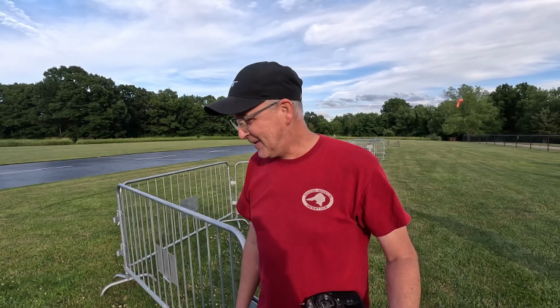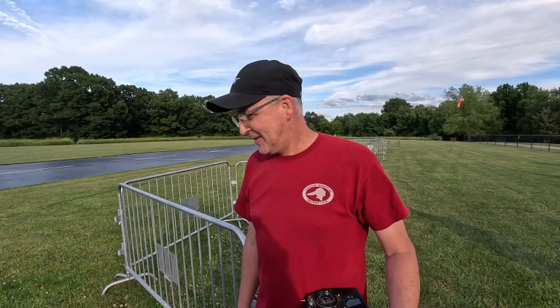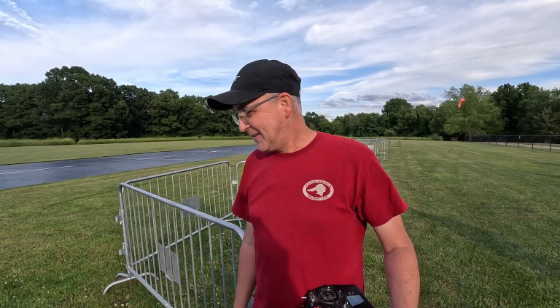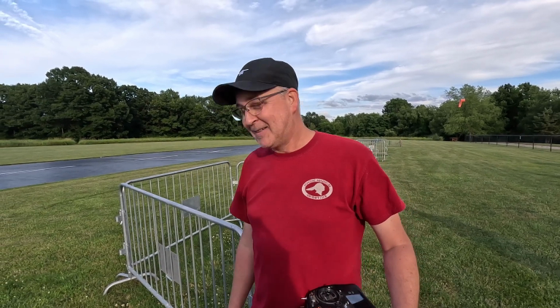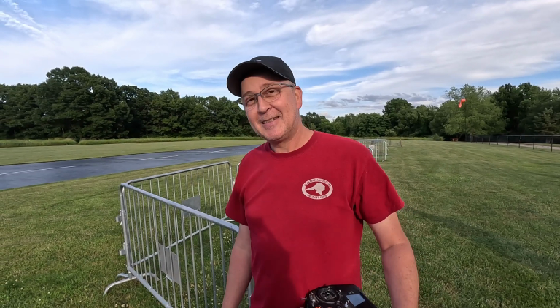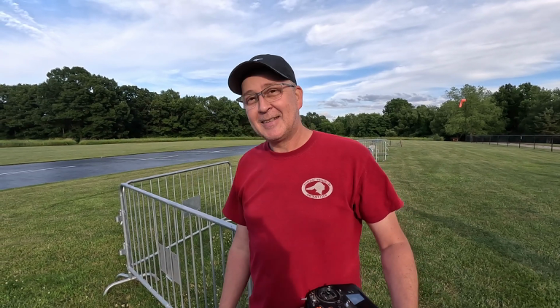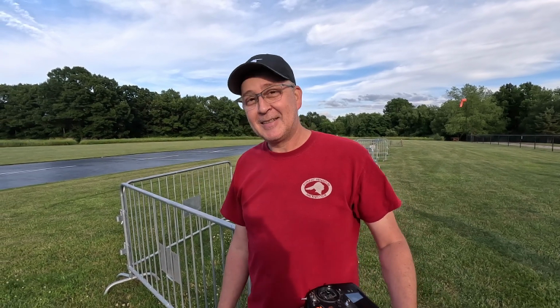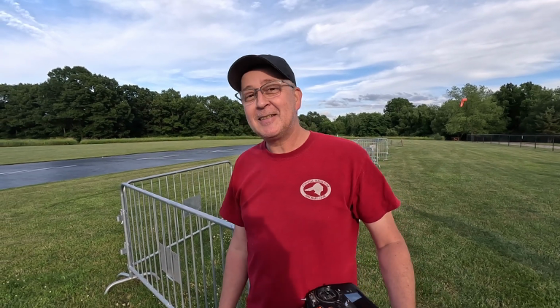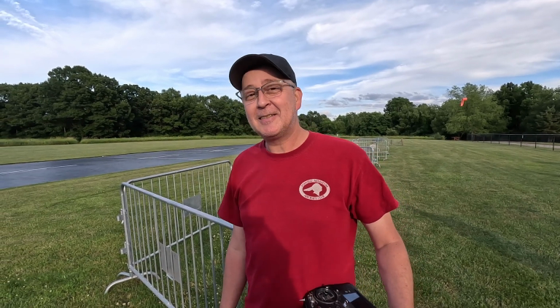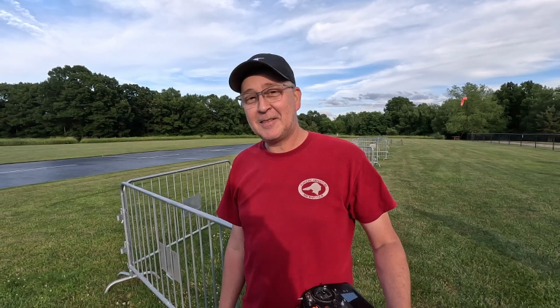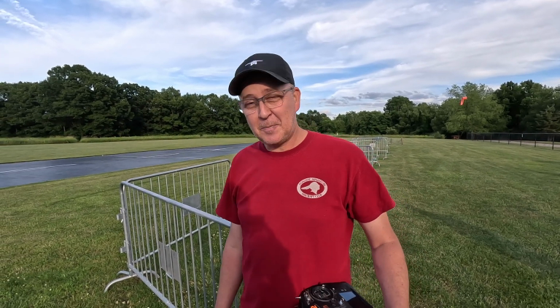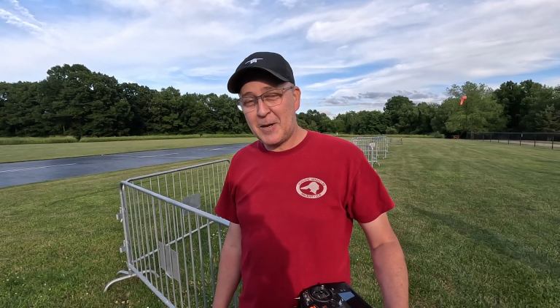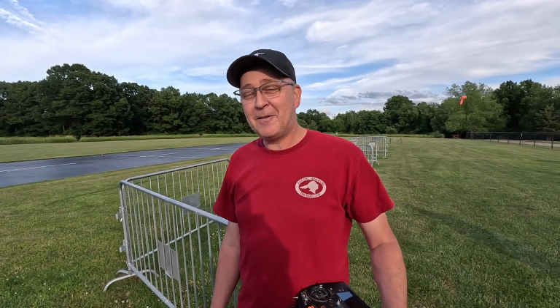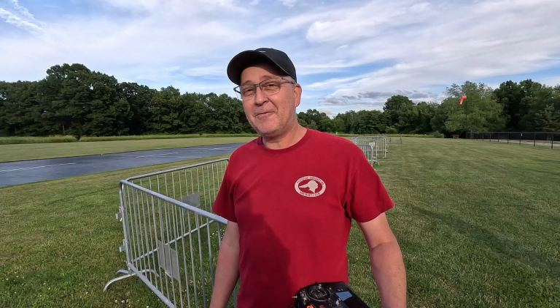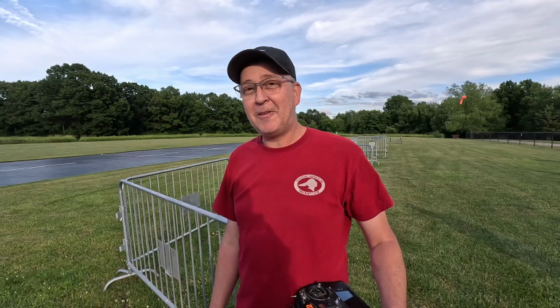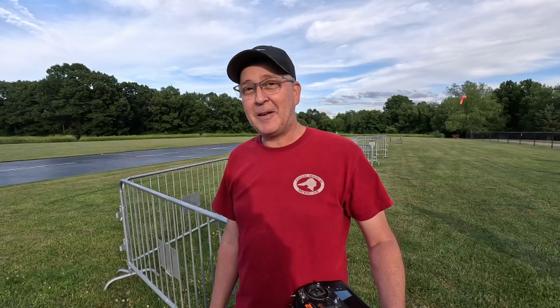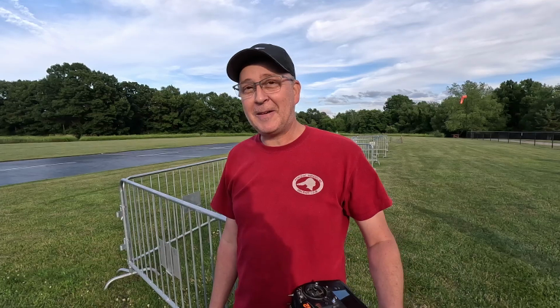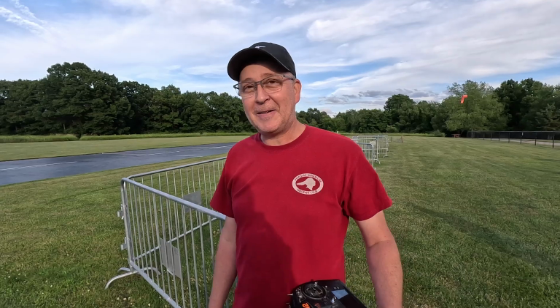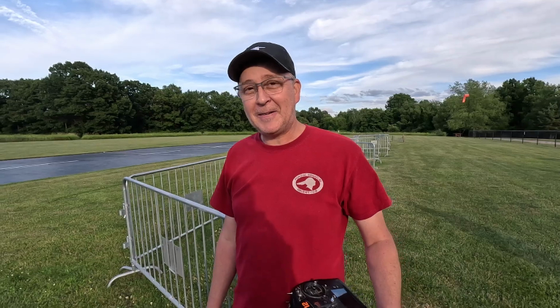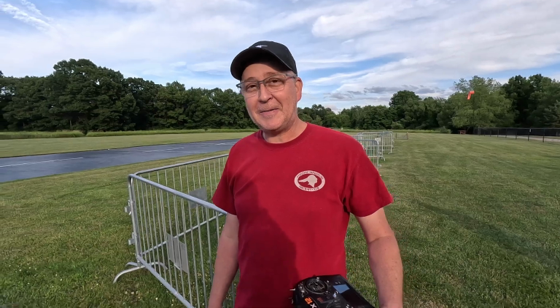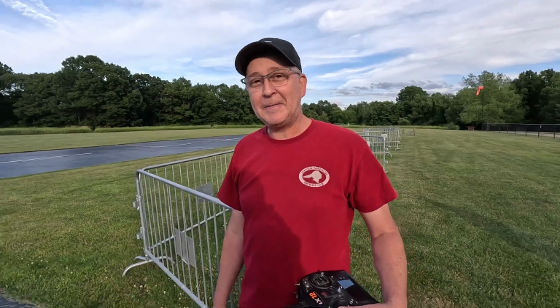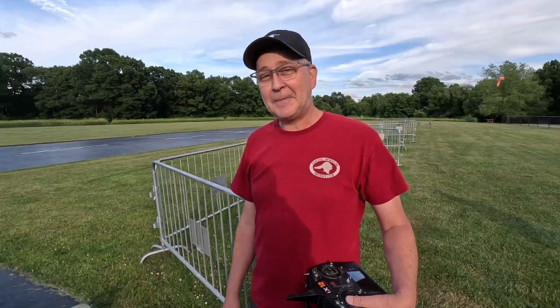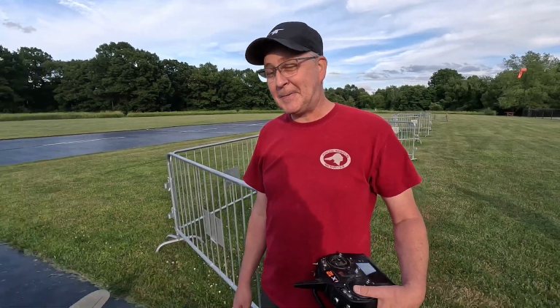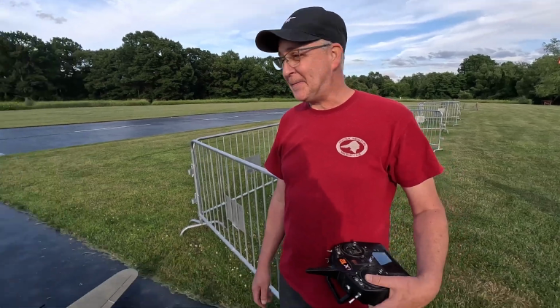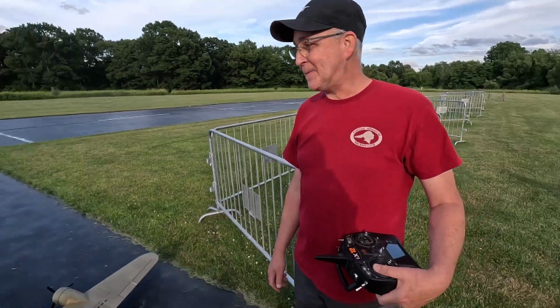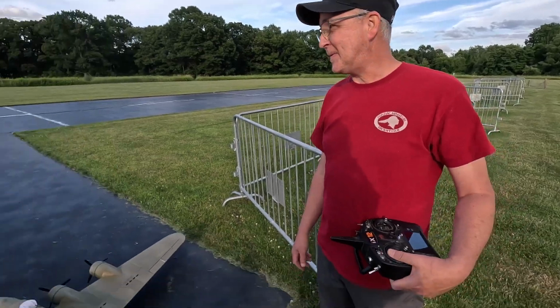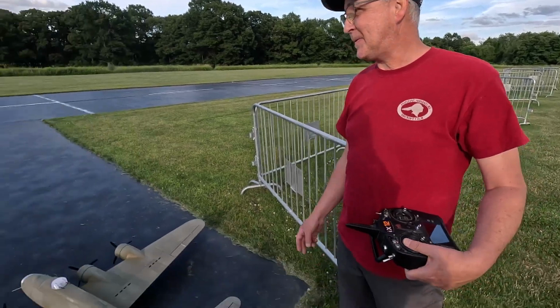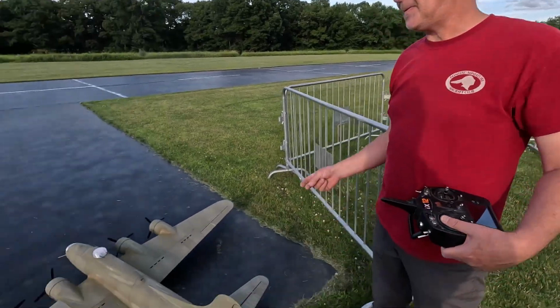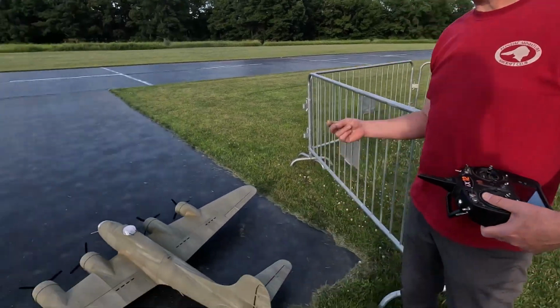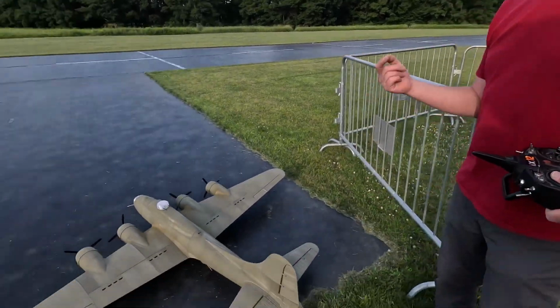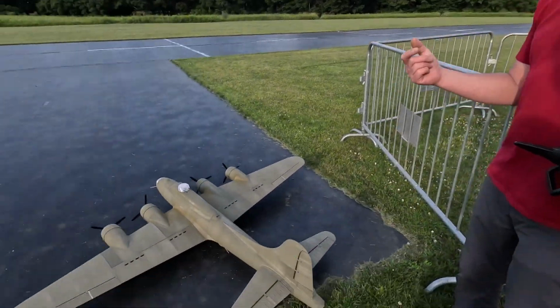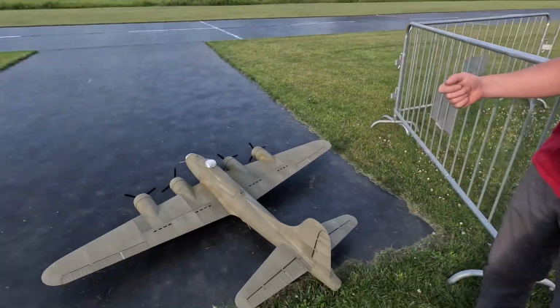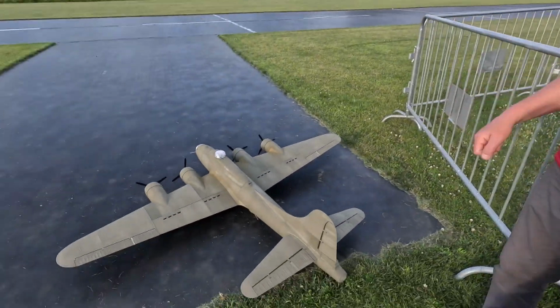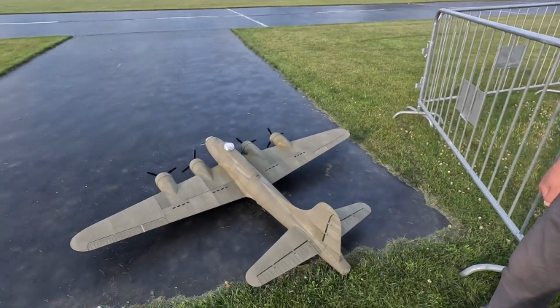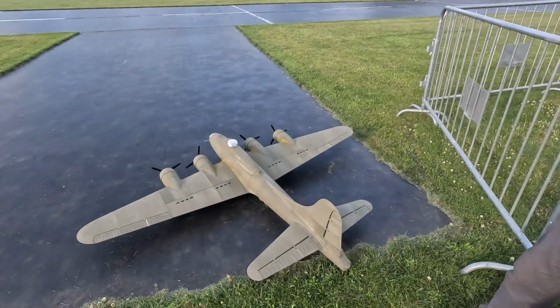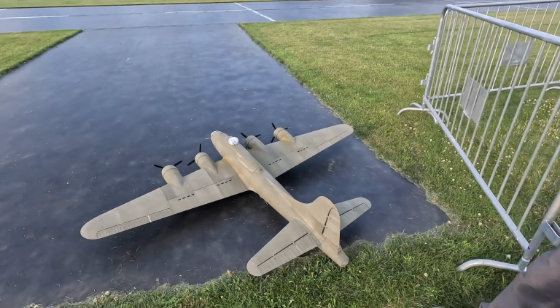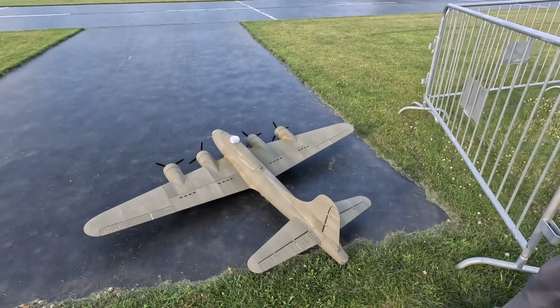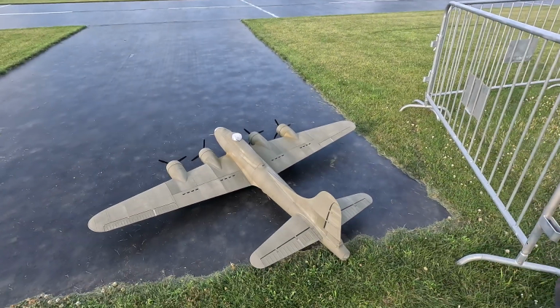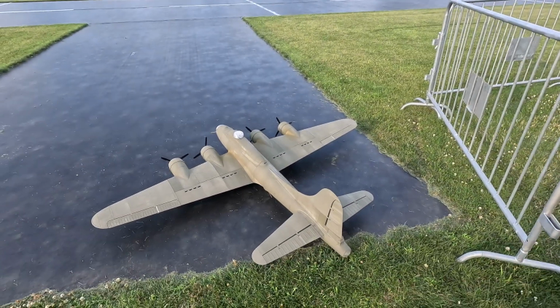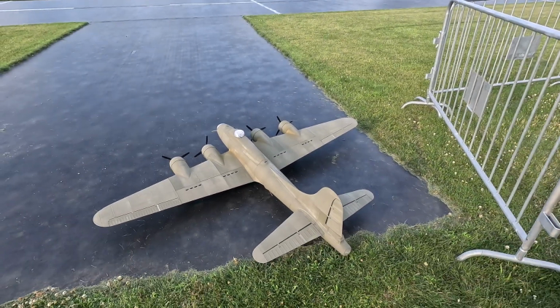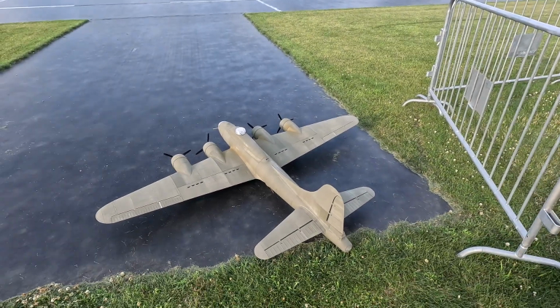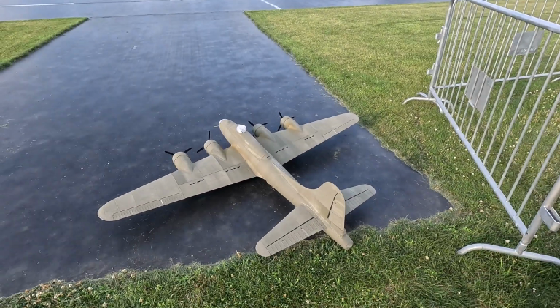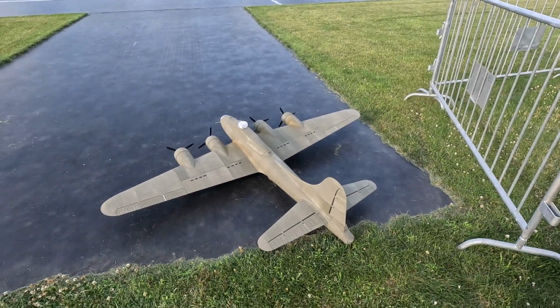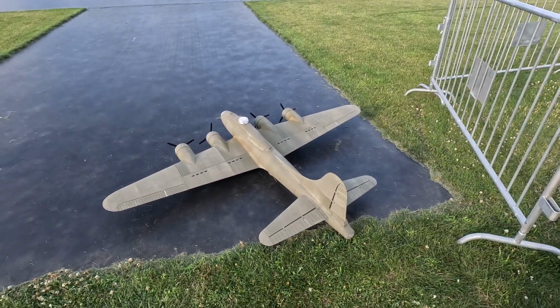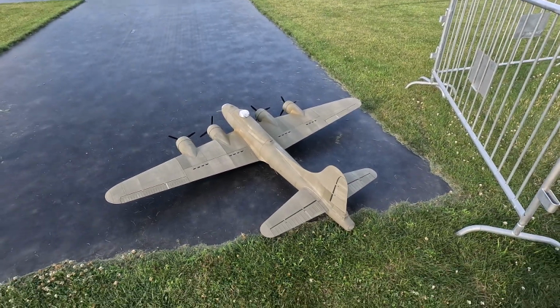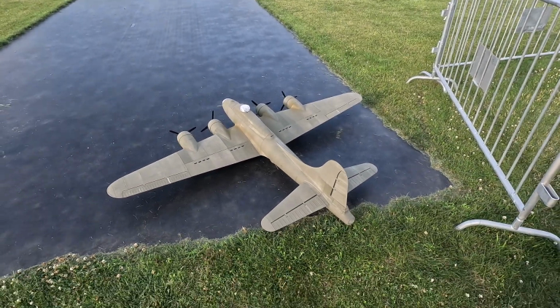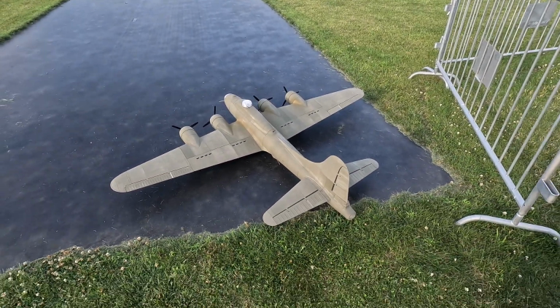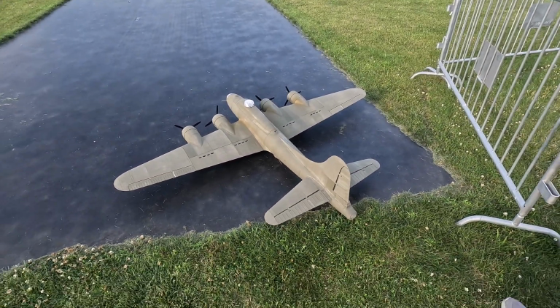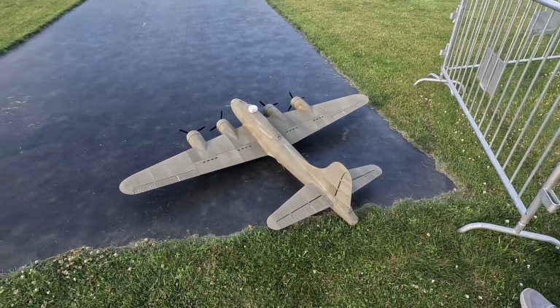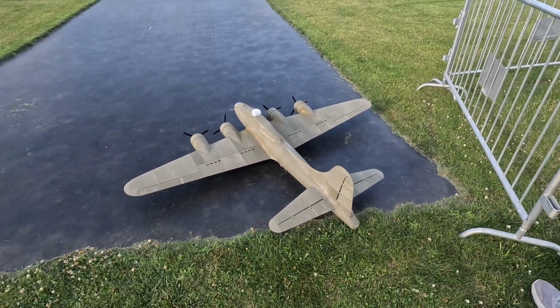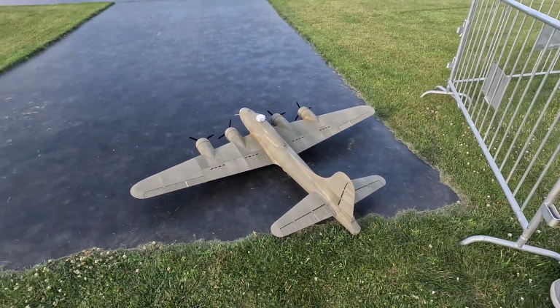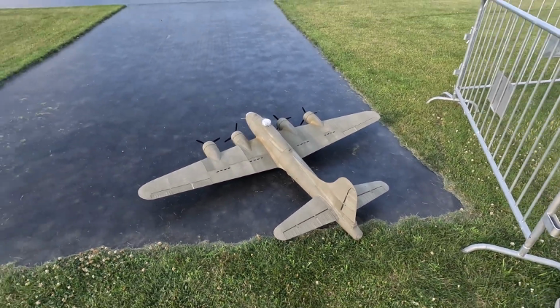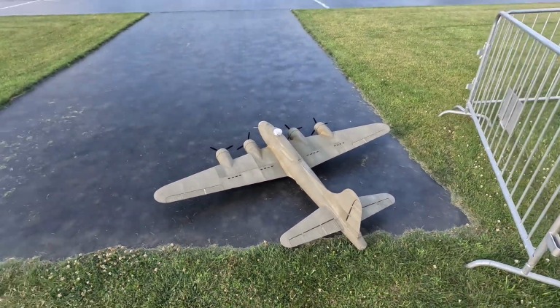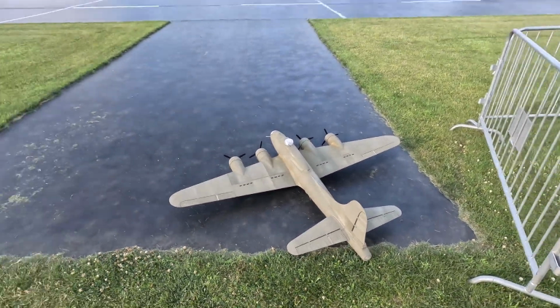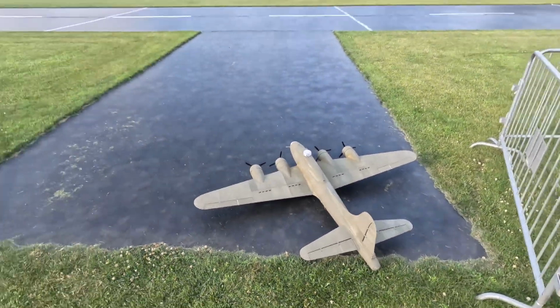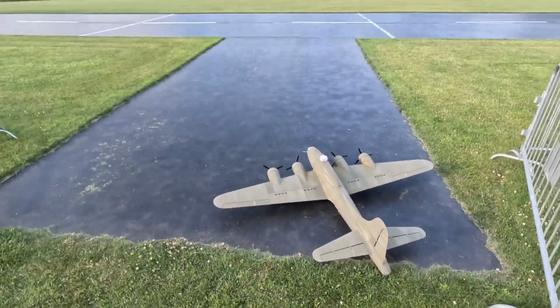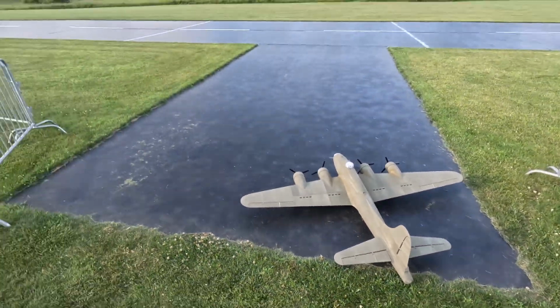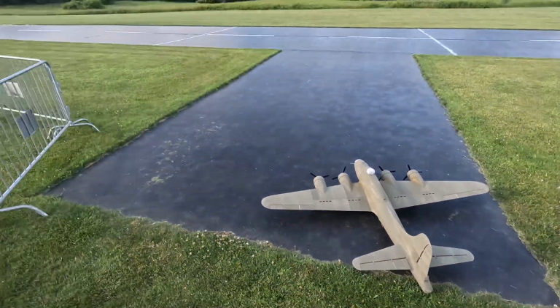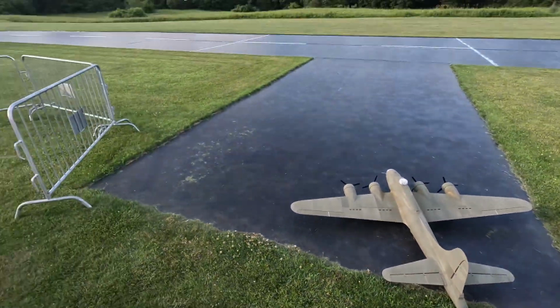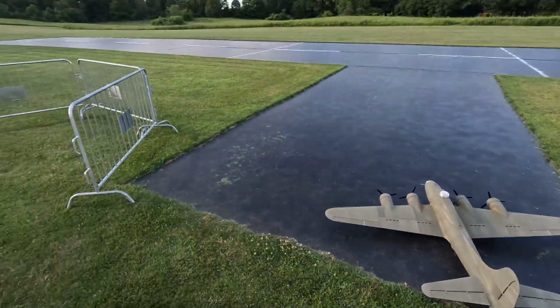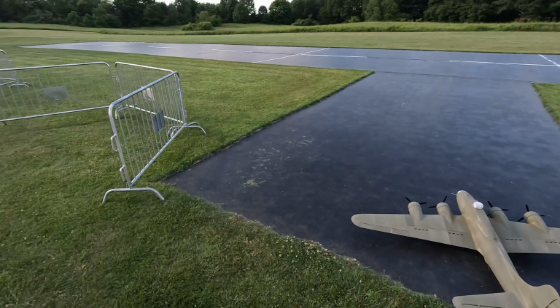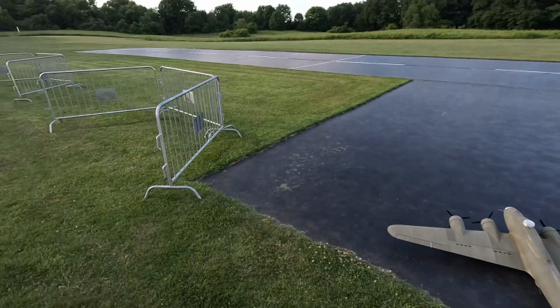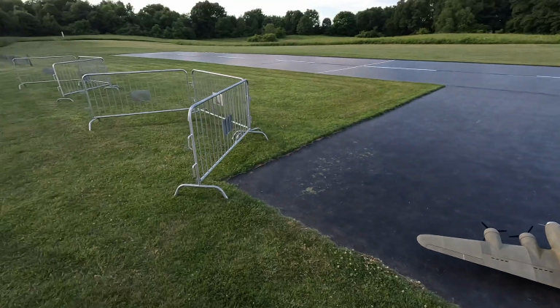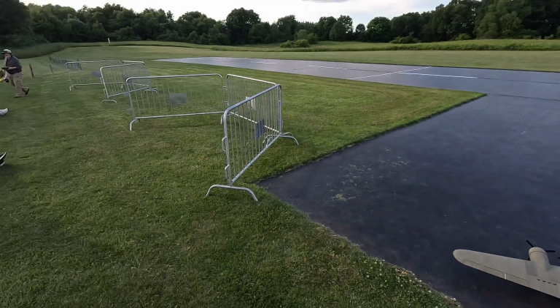Is this its maiden flight? This is the maiden flight. Fingers crossed. Interview the pilot after he's flown it.